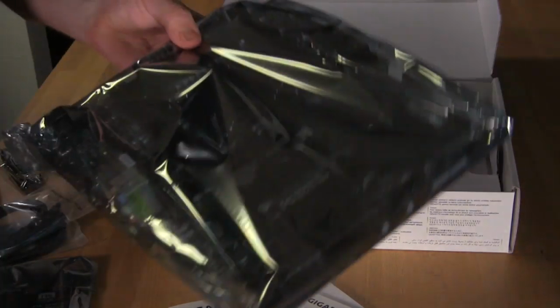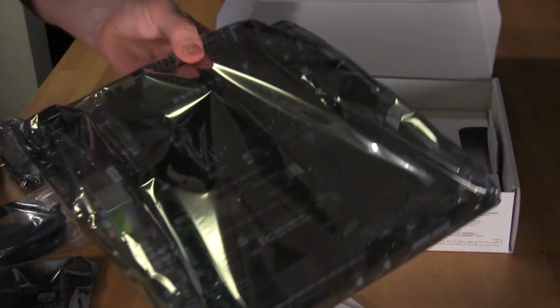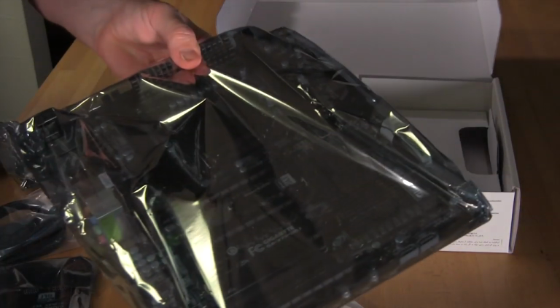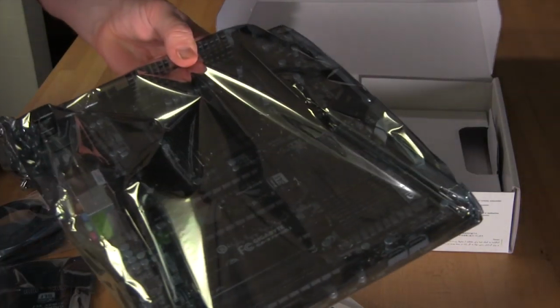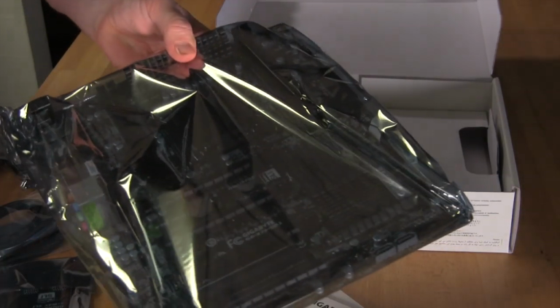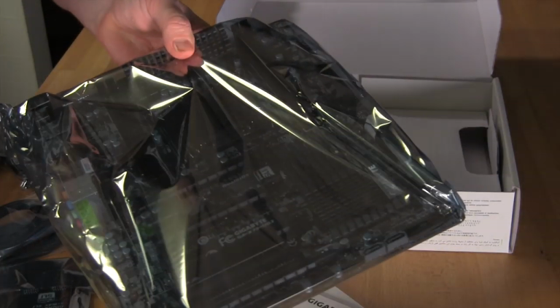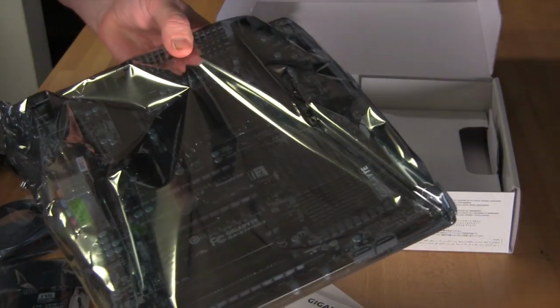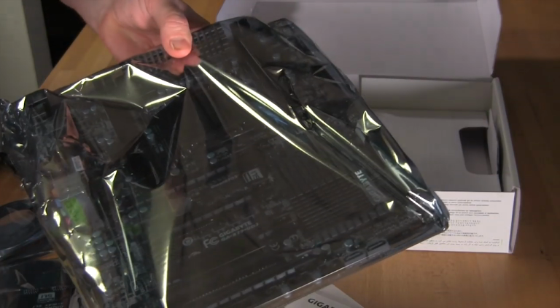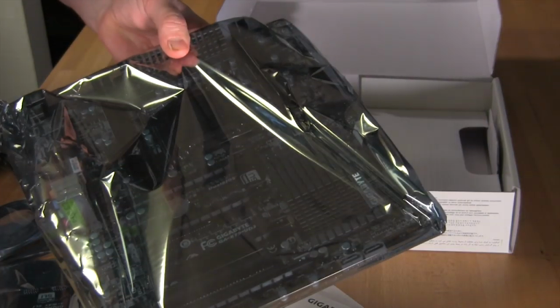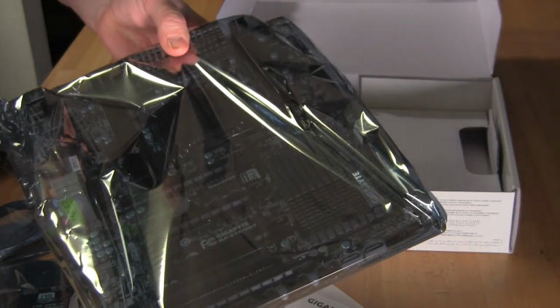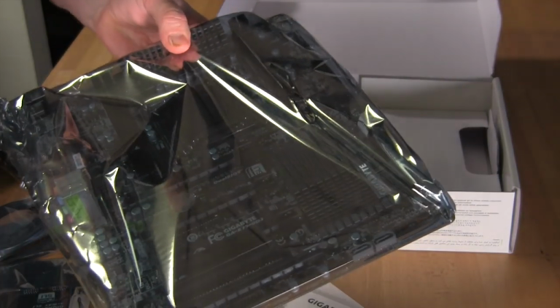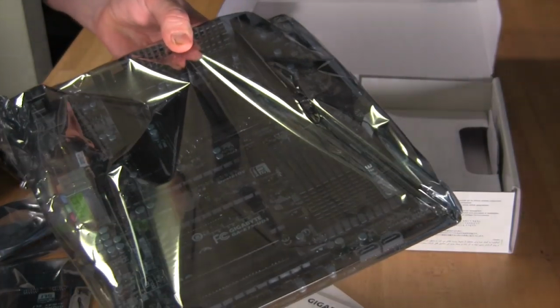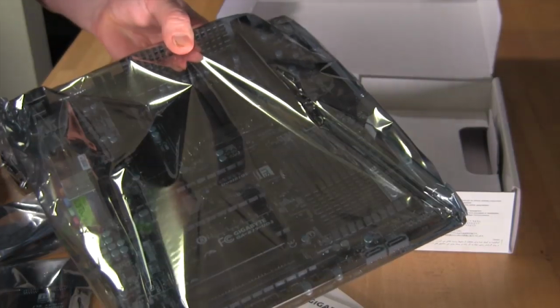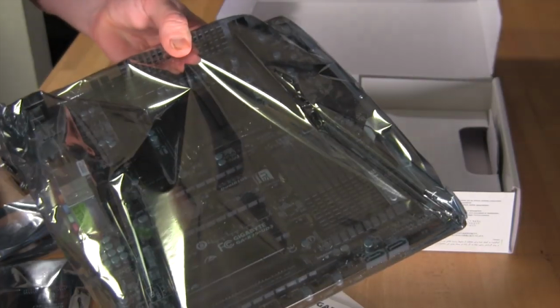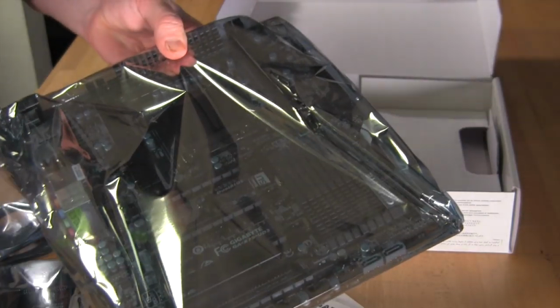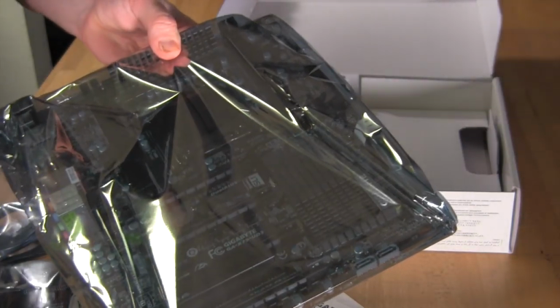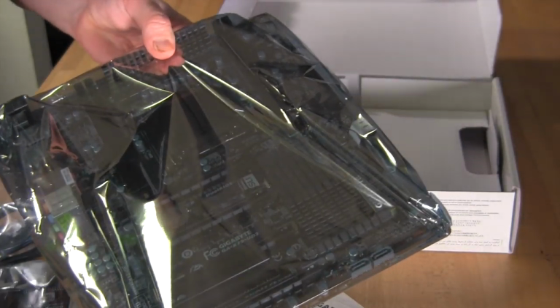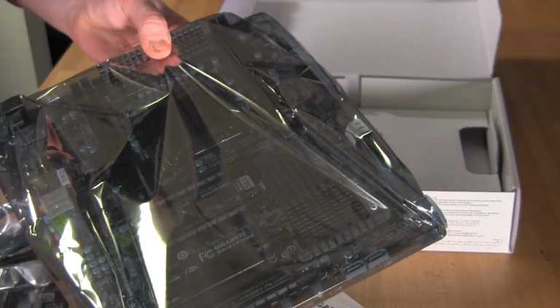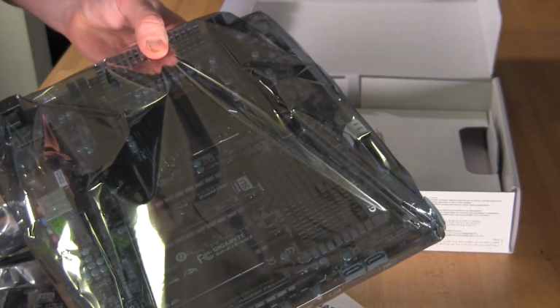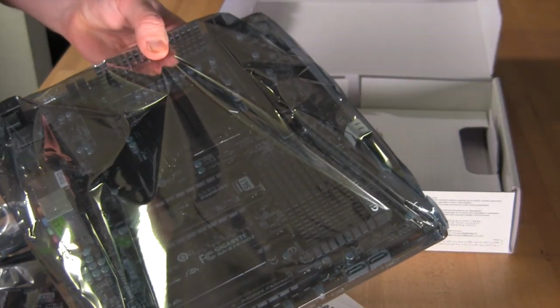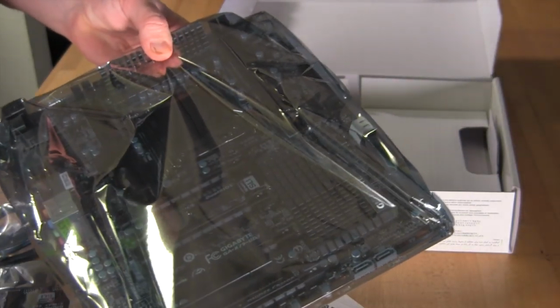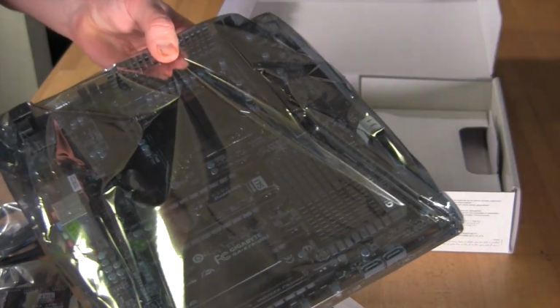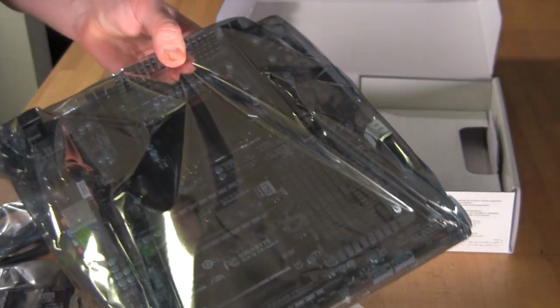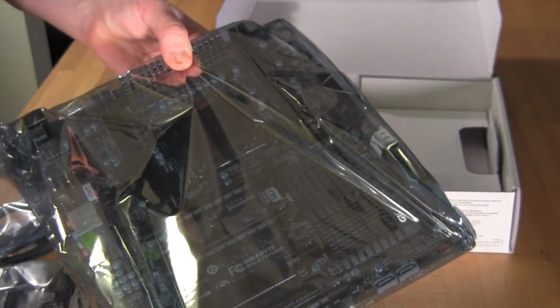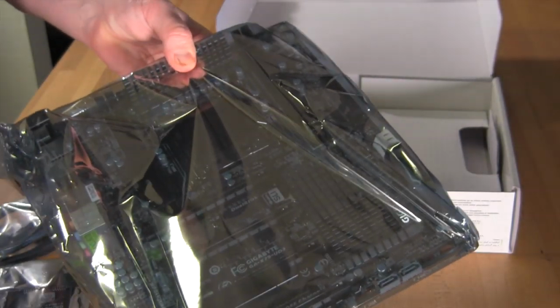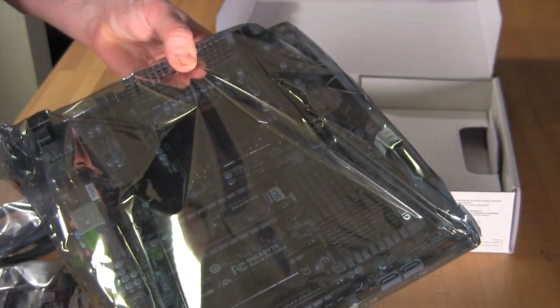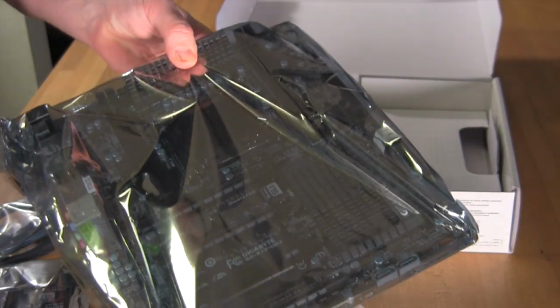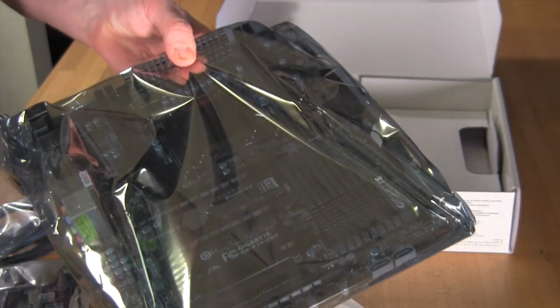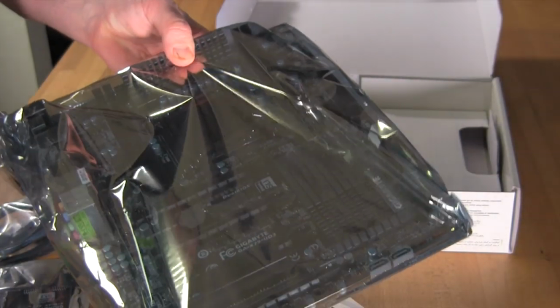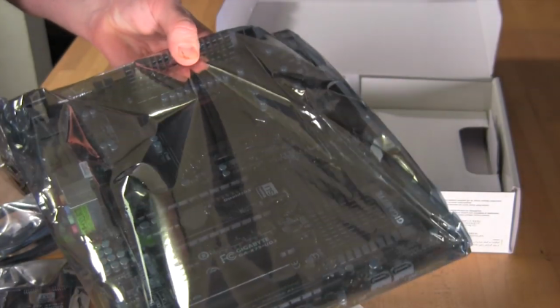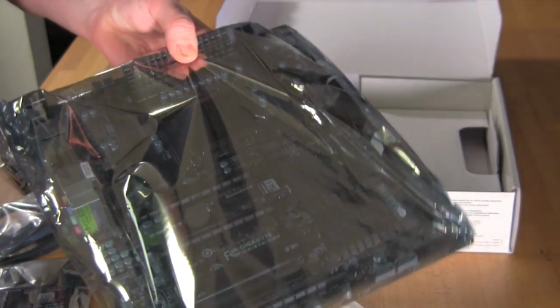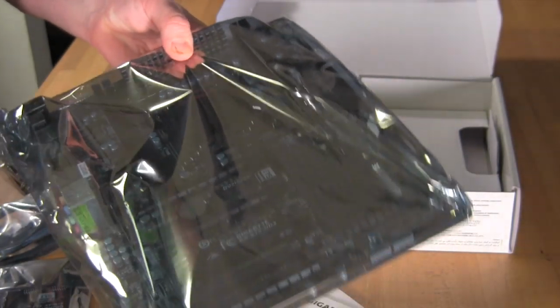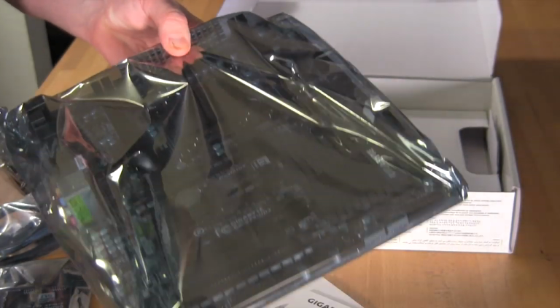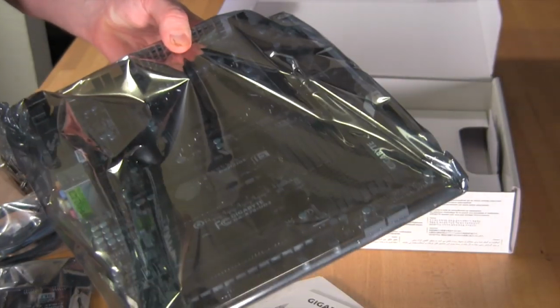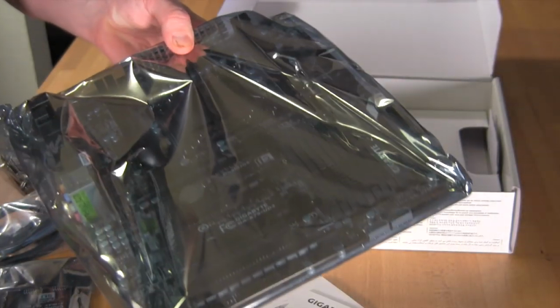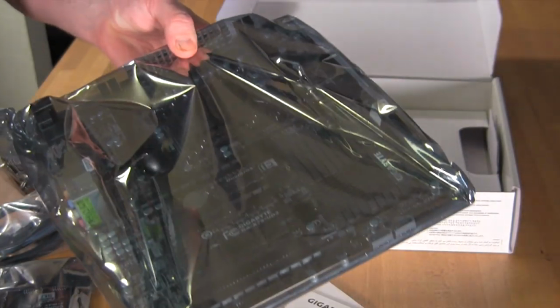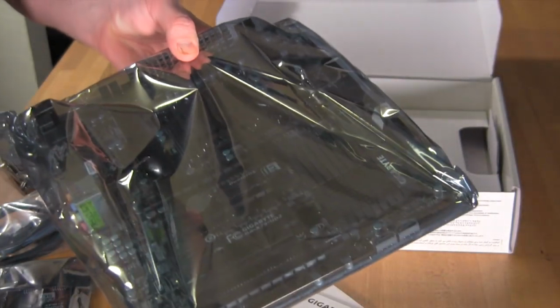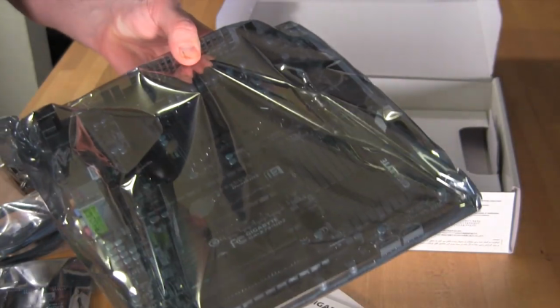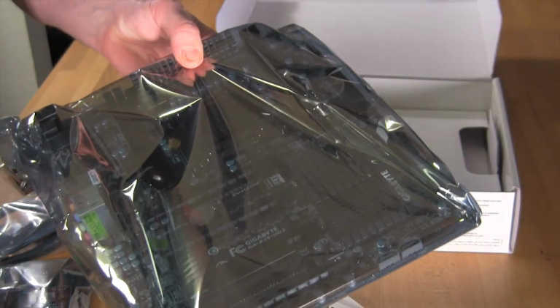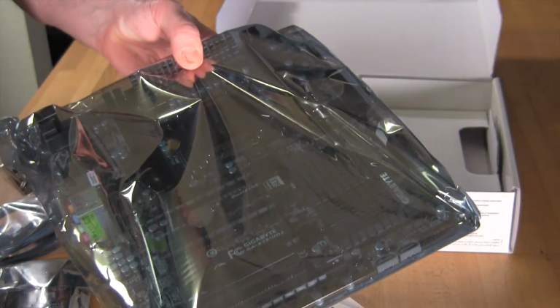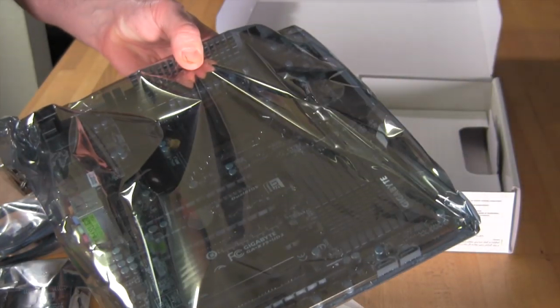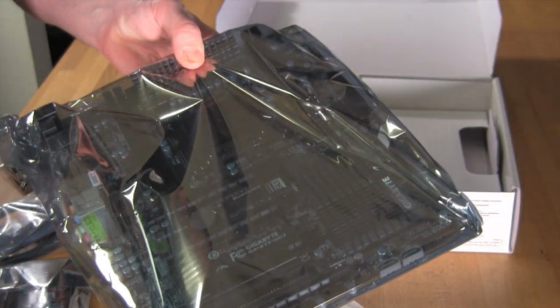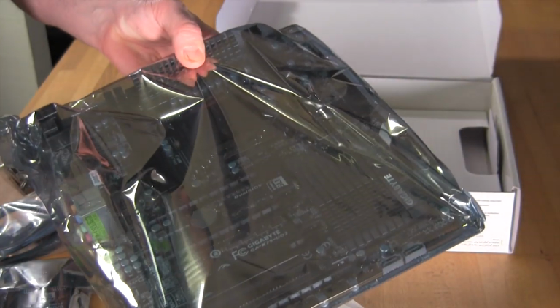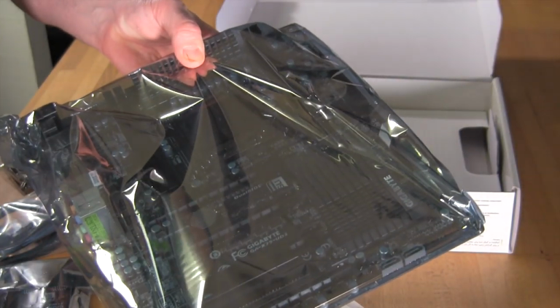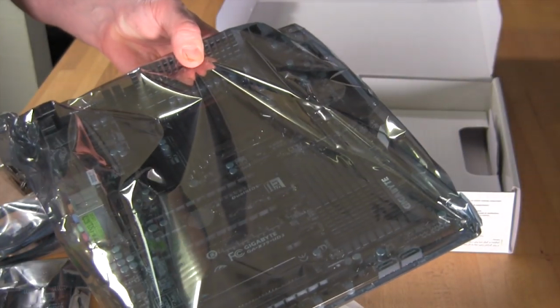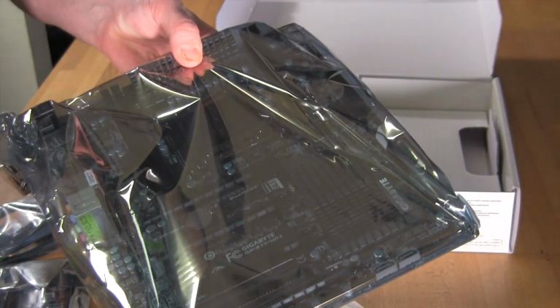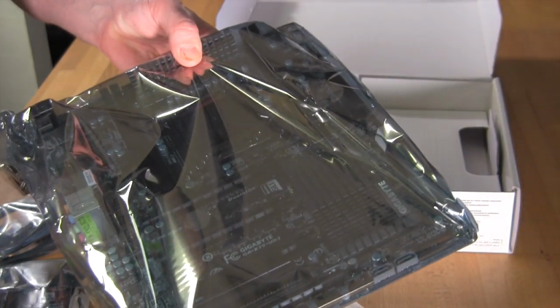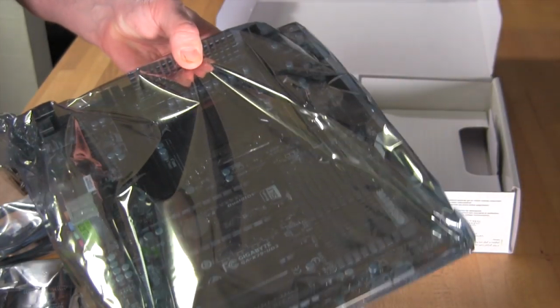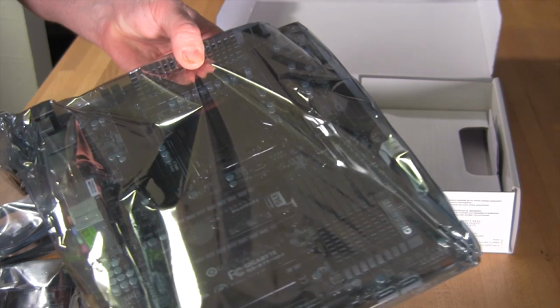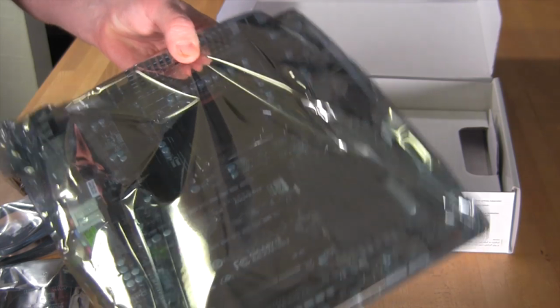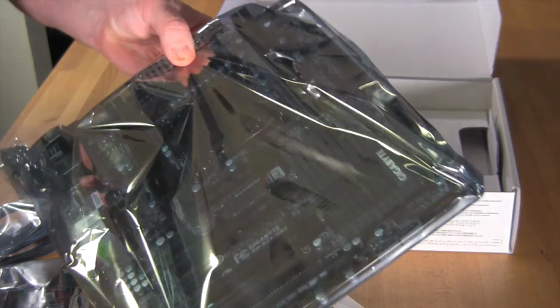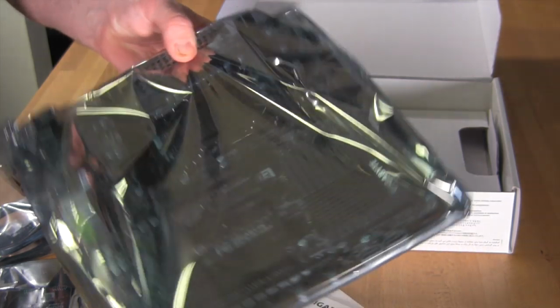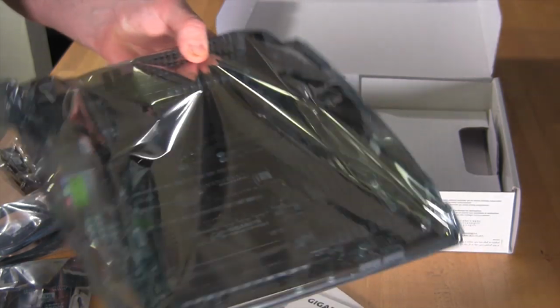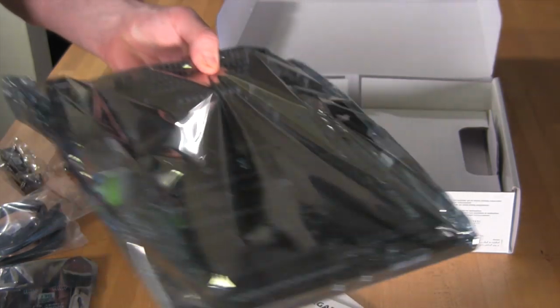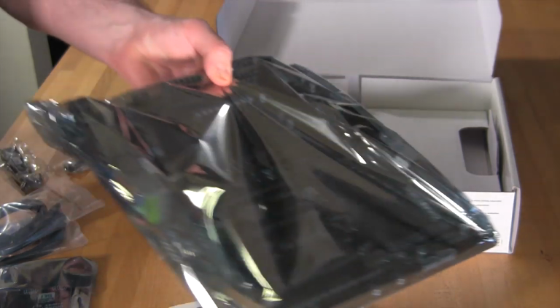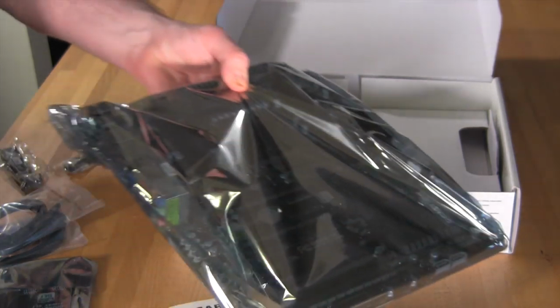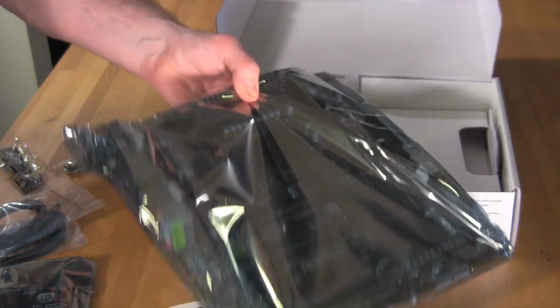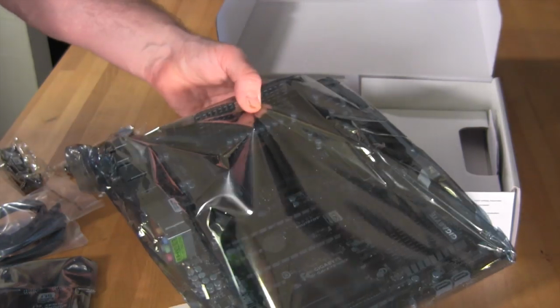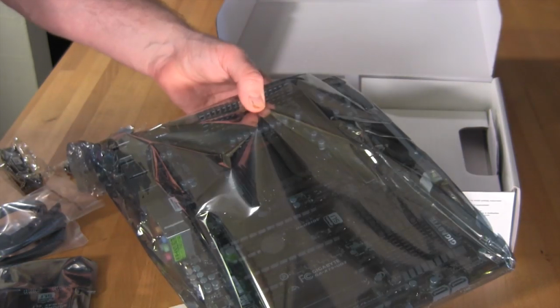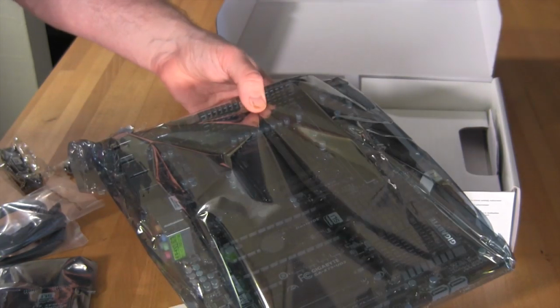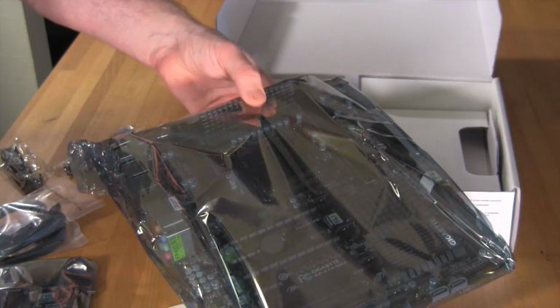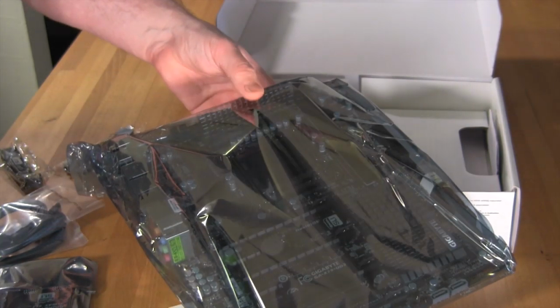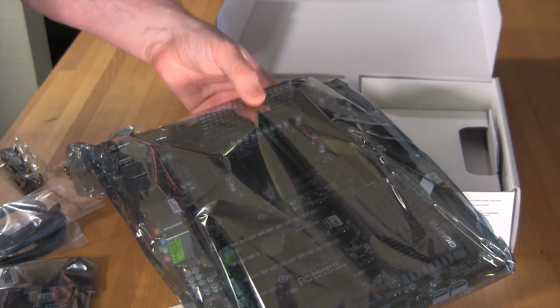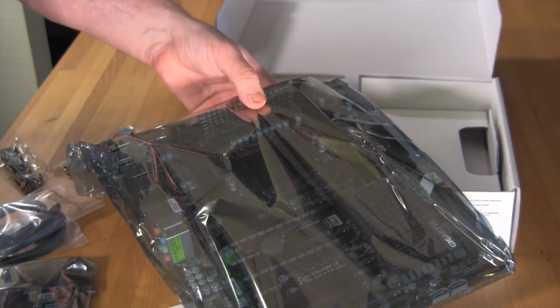Also included is a new IO shield with padding on the back, very similar to what we see with ASUS boards. It's a welcome change — it makes it nice and easy to put in place without cutting your fingers. And on the bottom of the box you have your motherboard wrapped in the typical static bag.